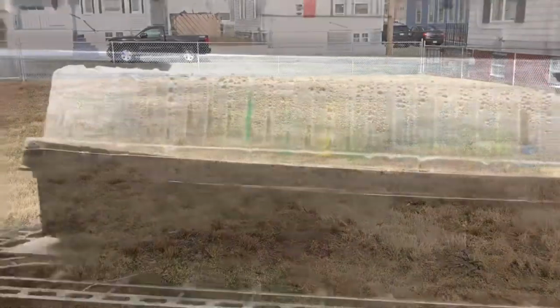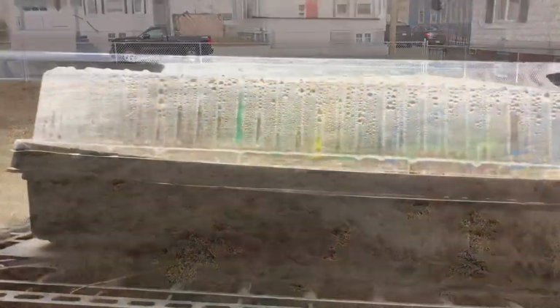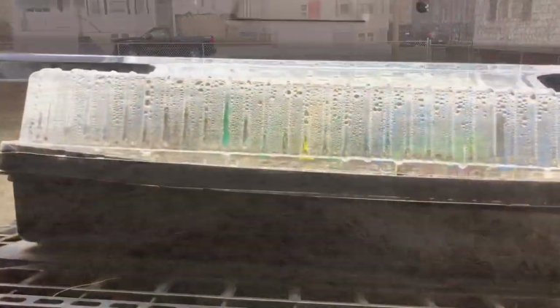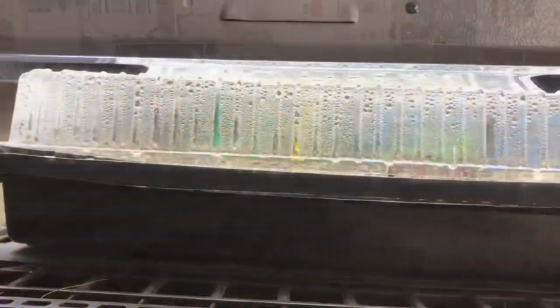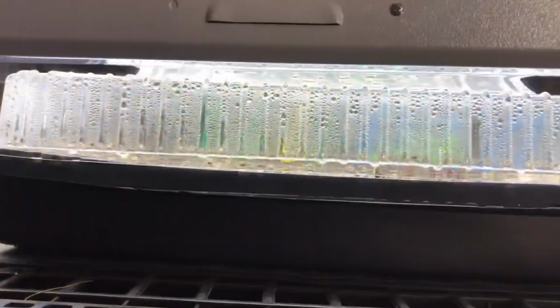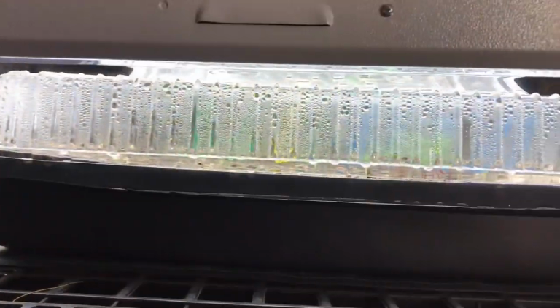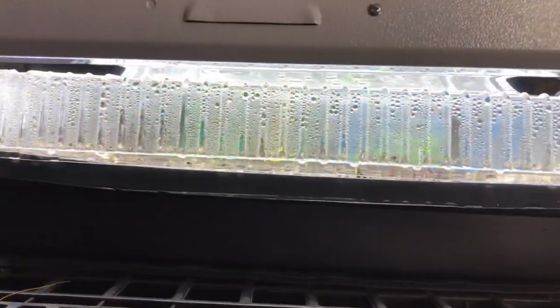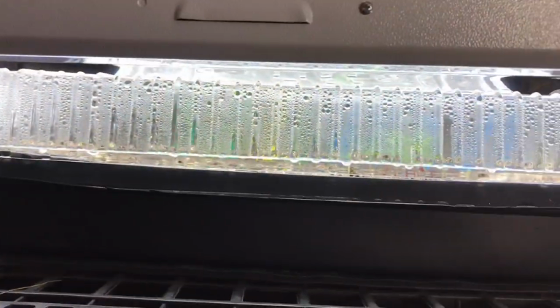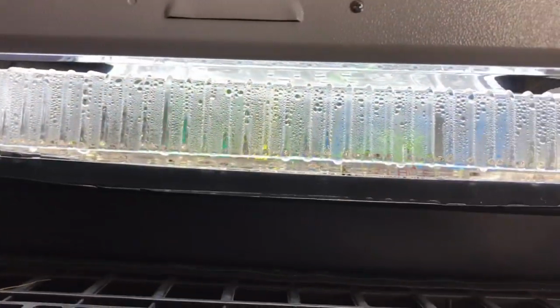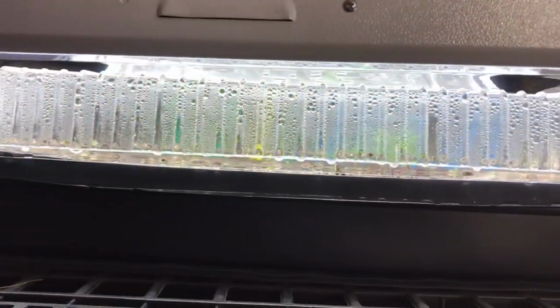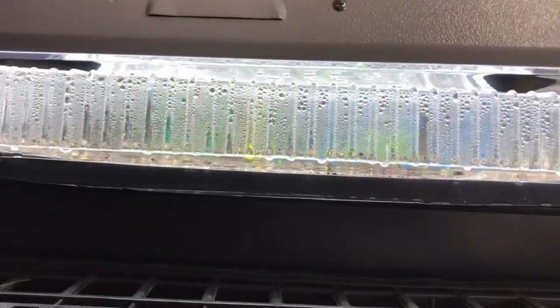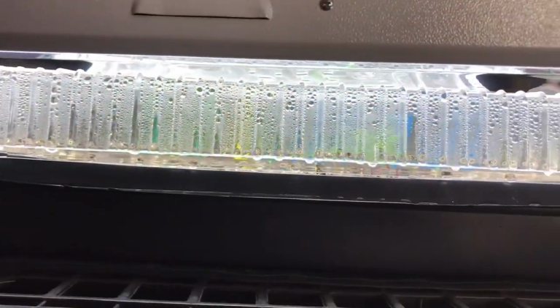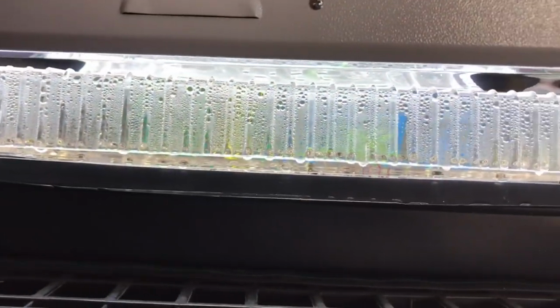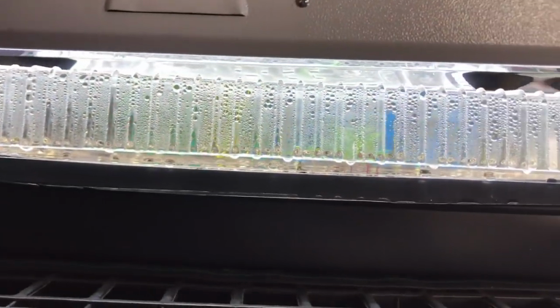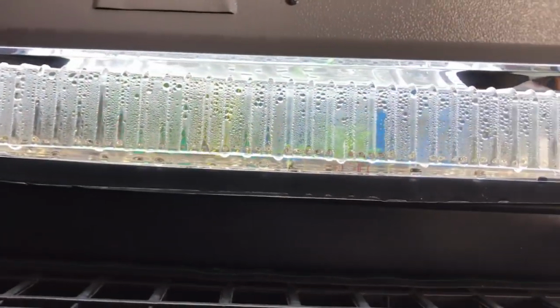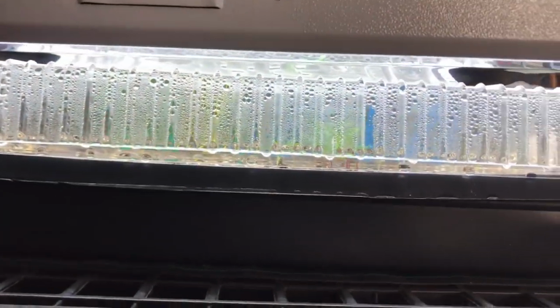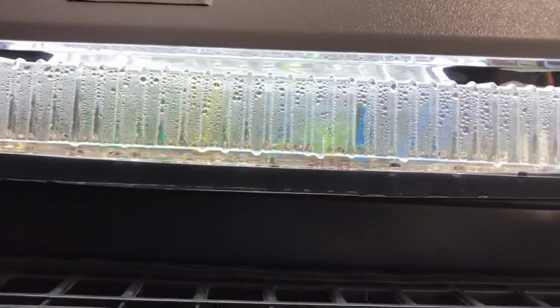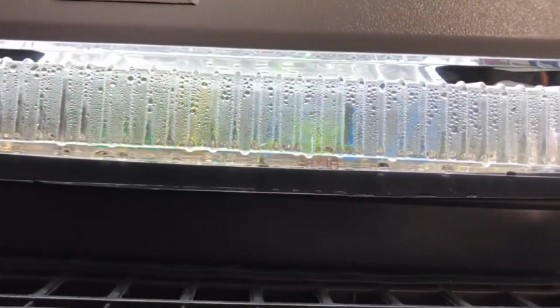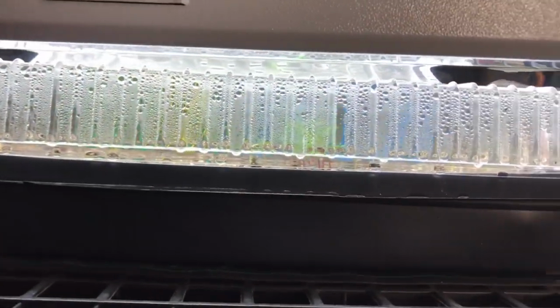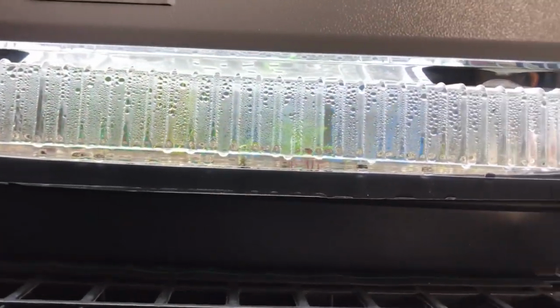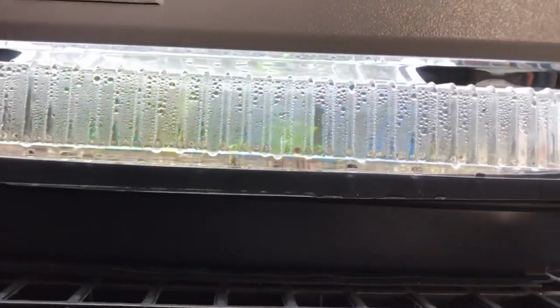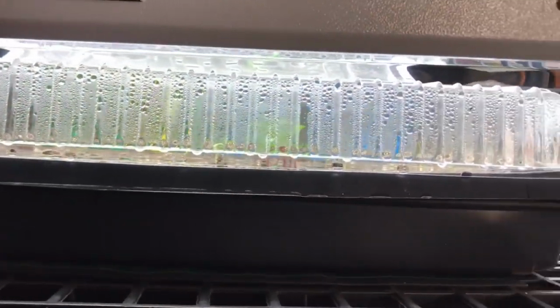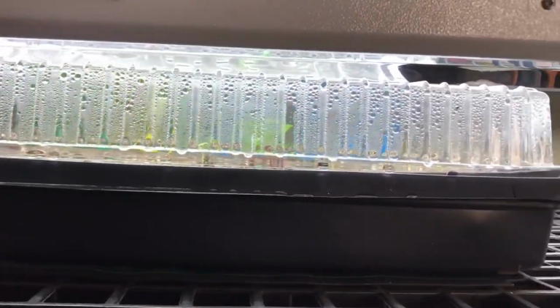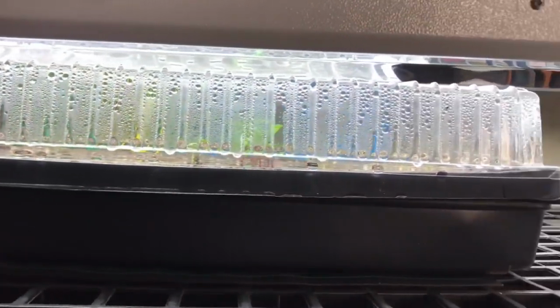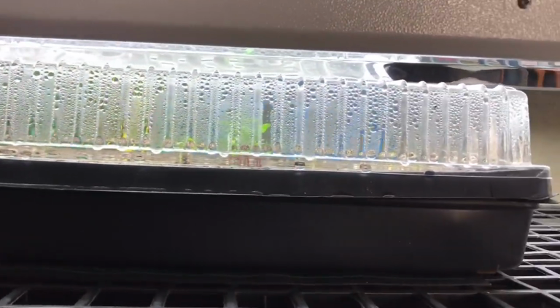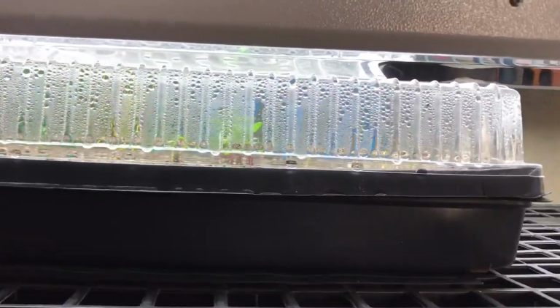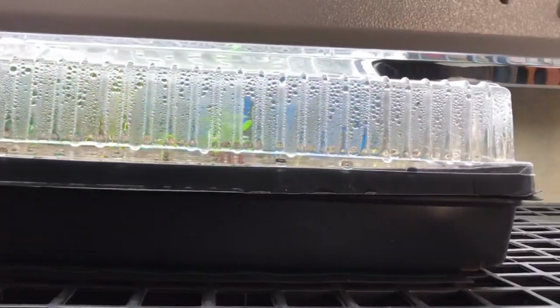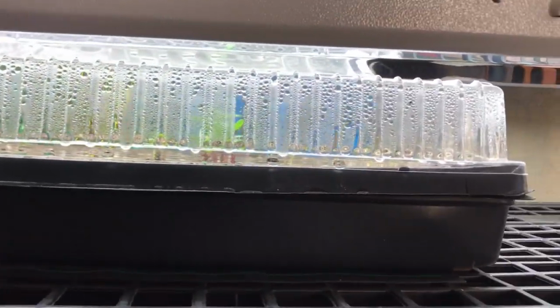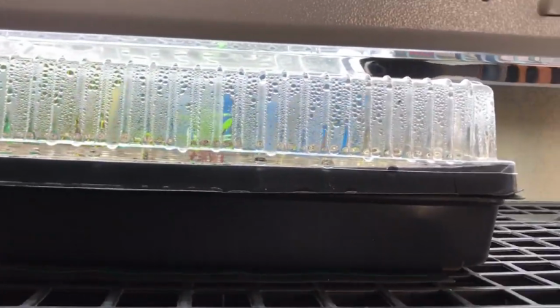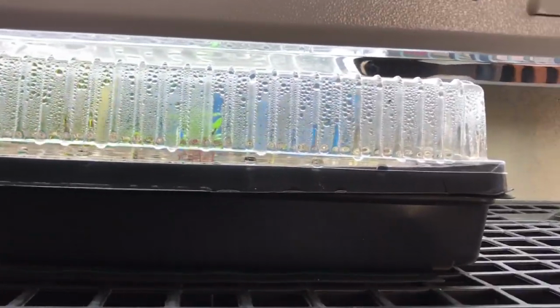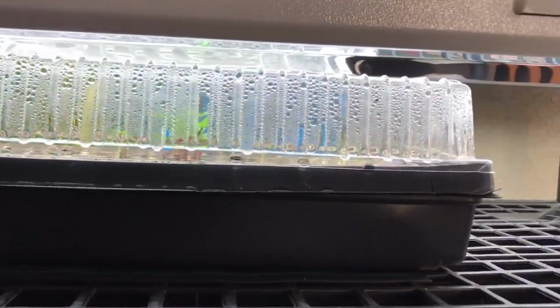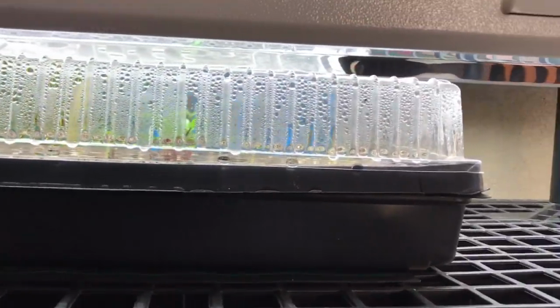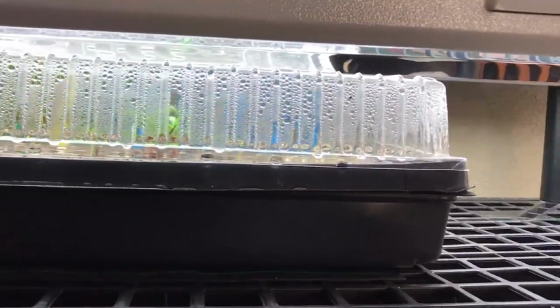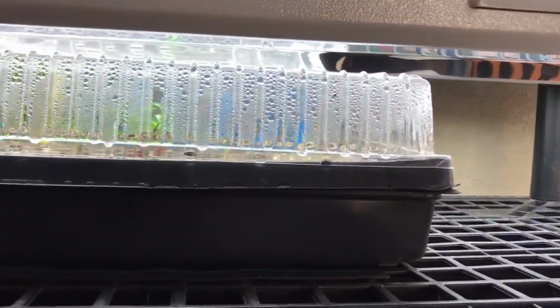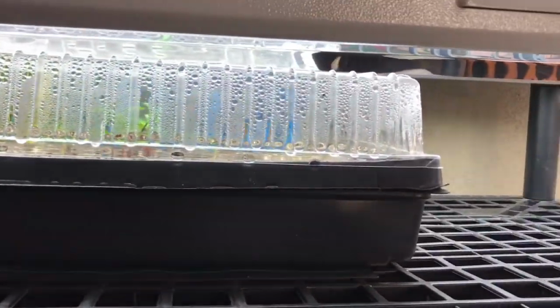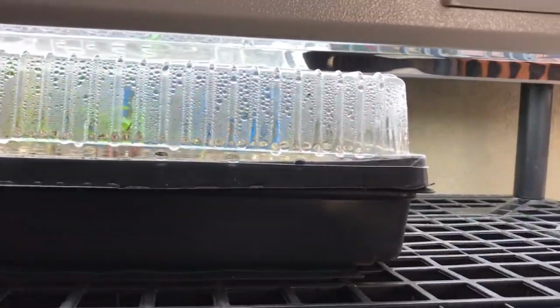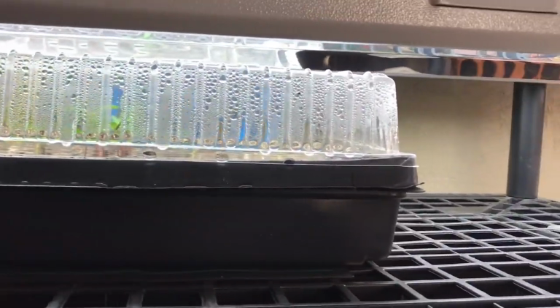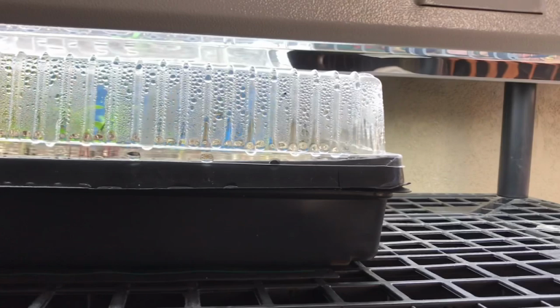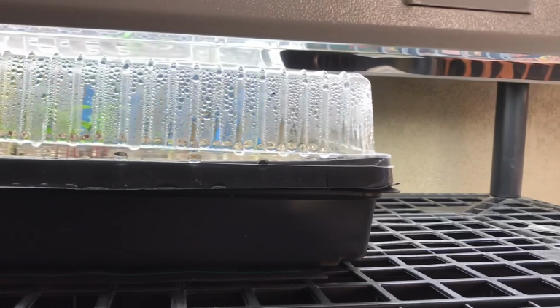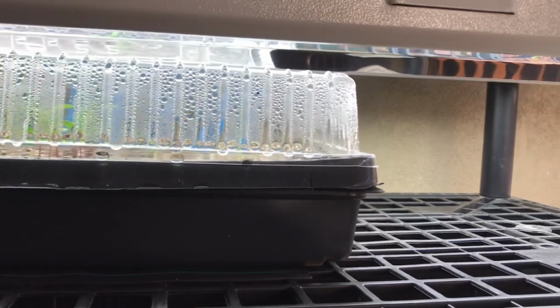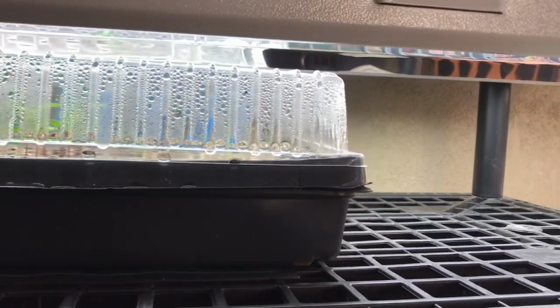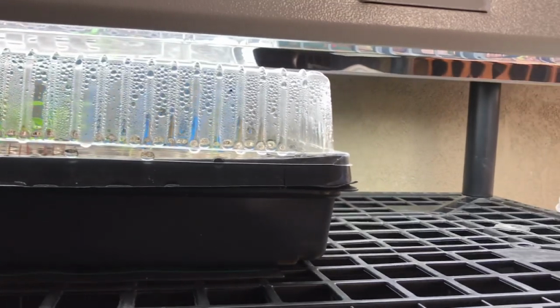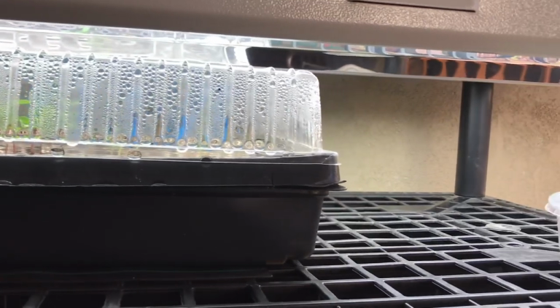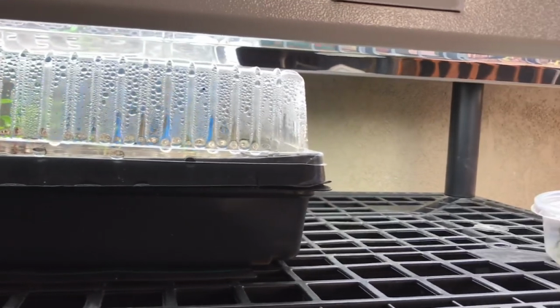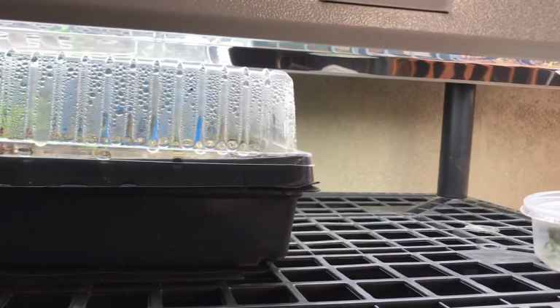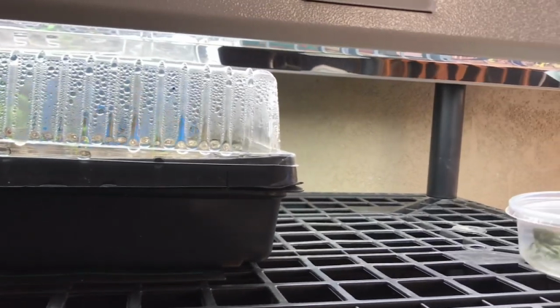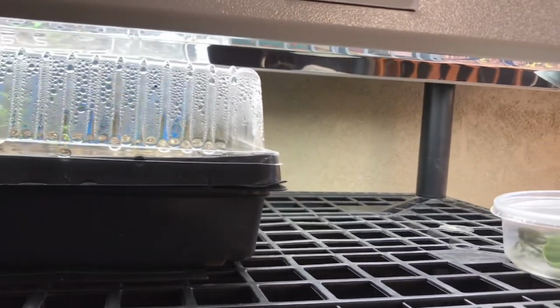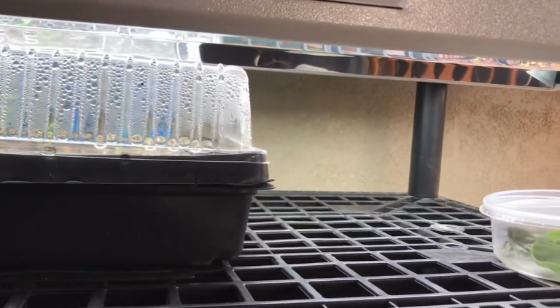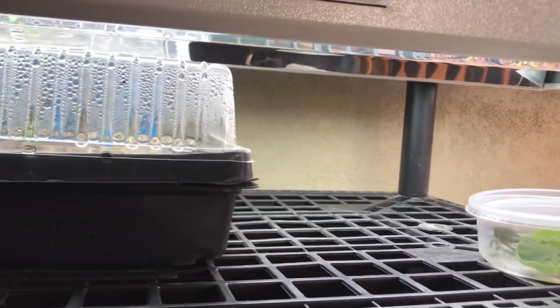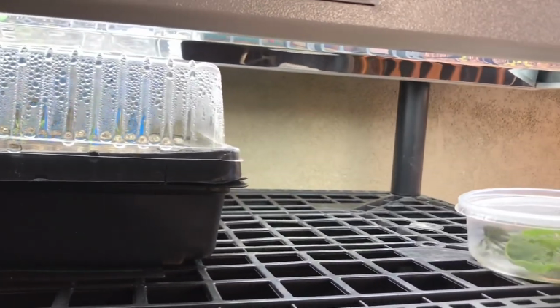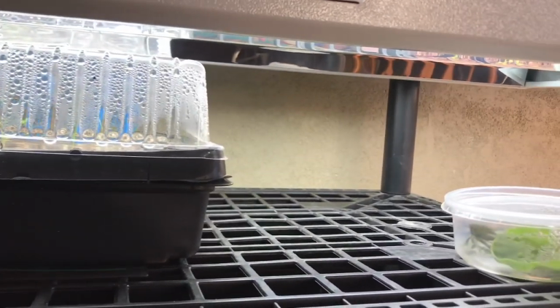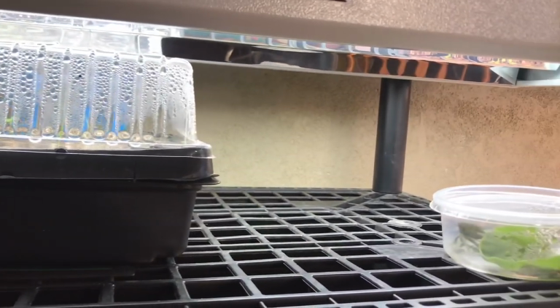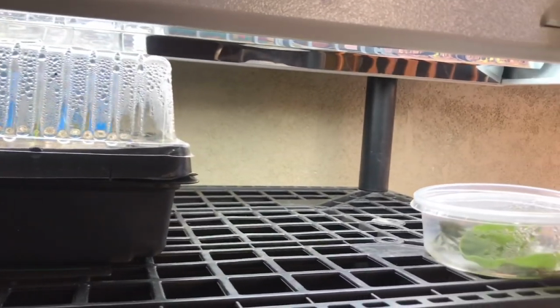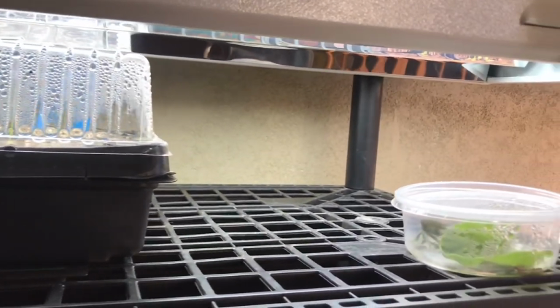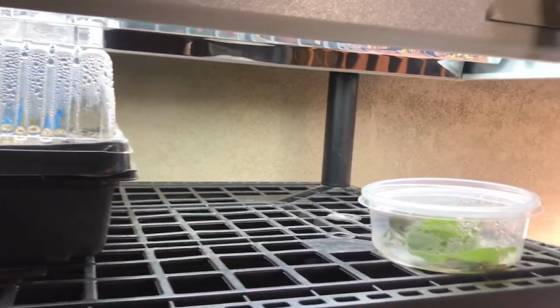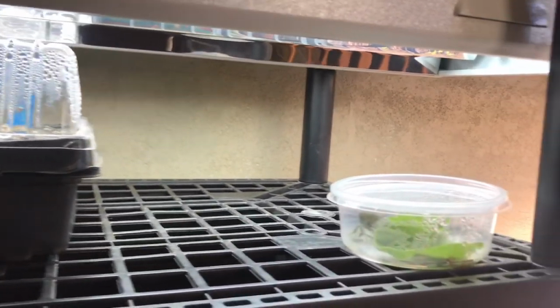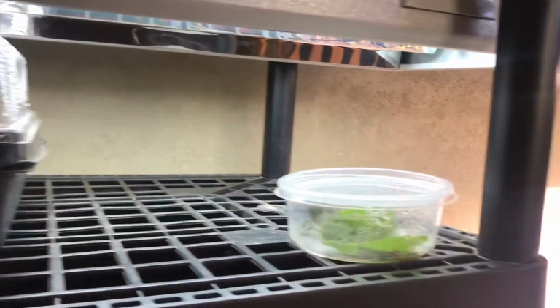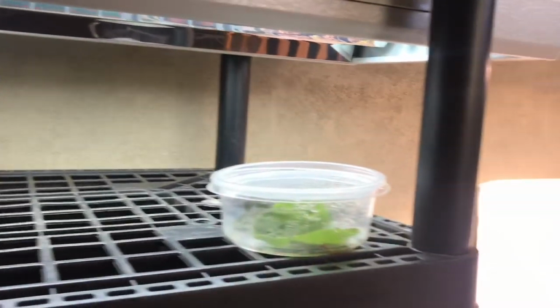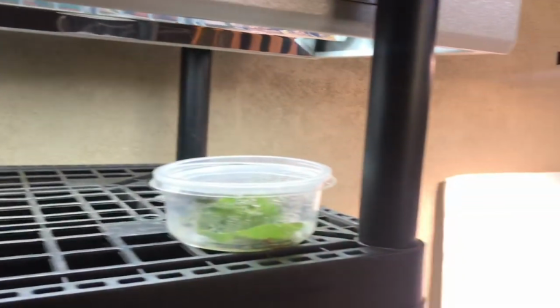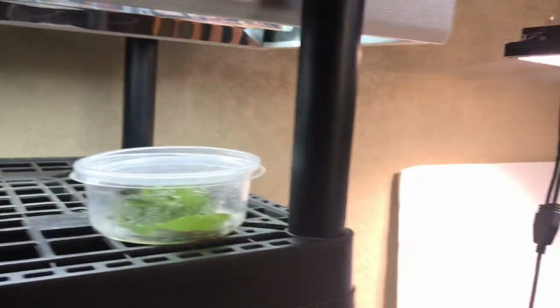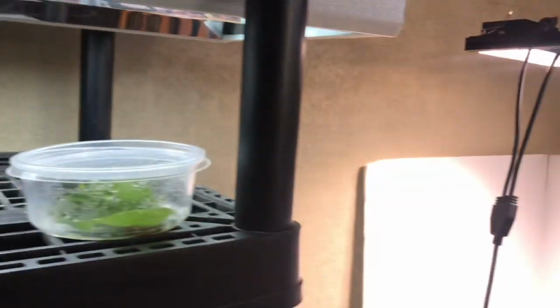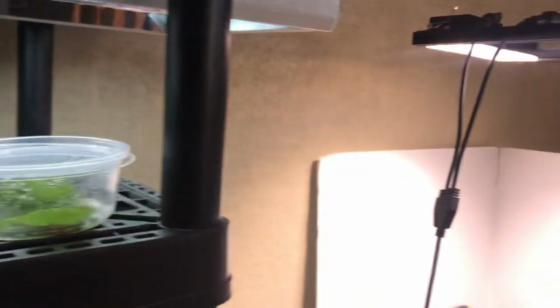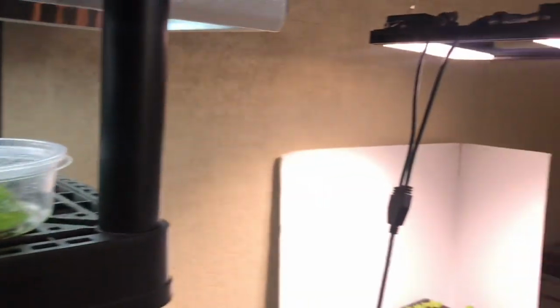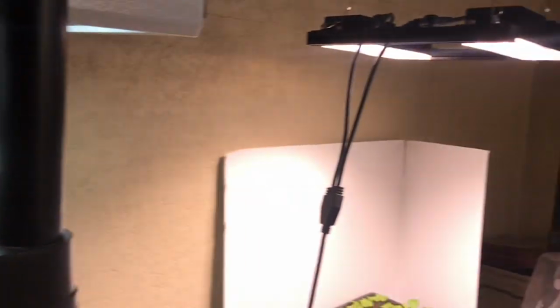I'll give you a little peek of where my seed room was at right in the beginning of March — mid-March, I think this was mid-March.